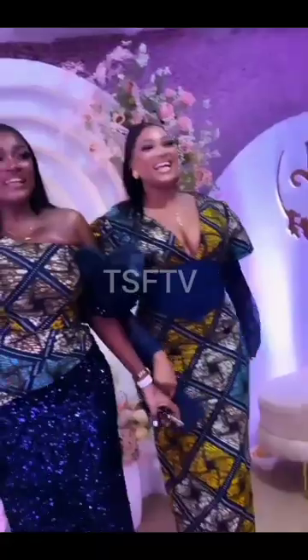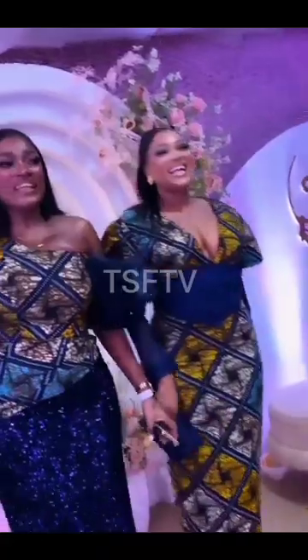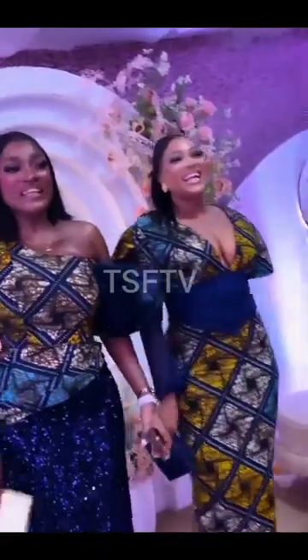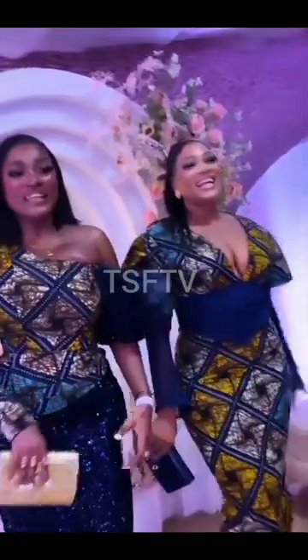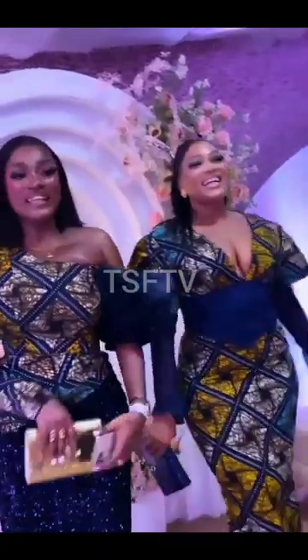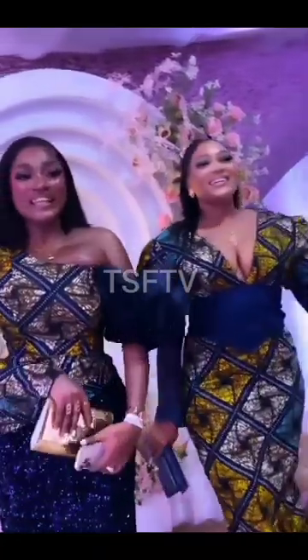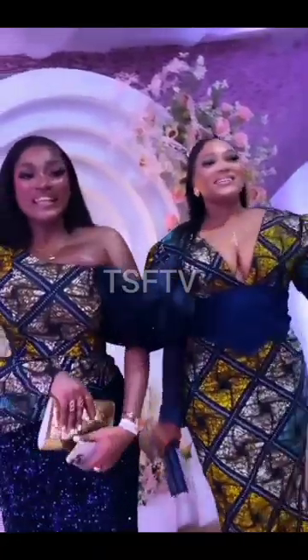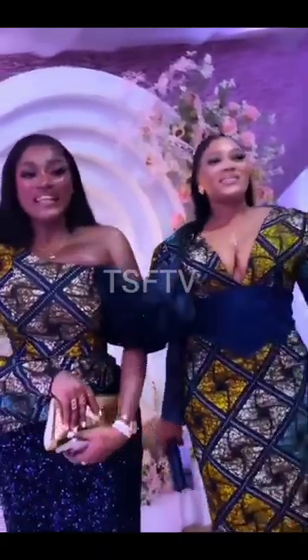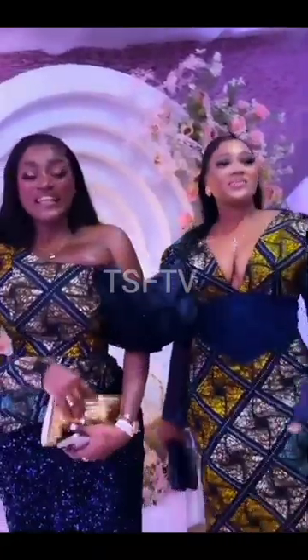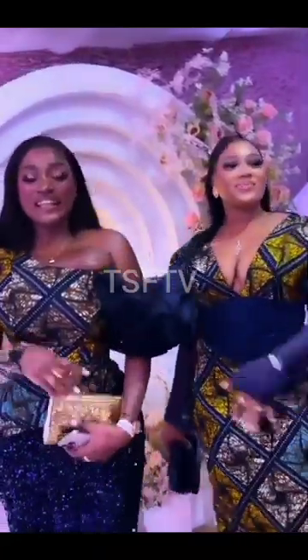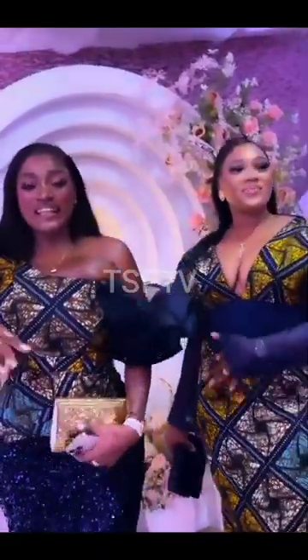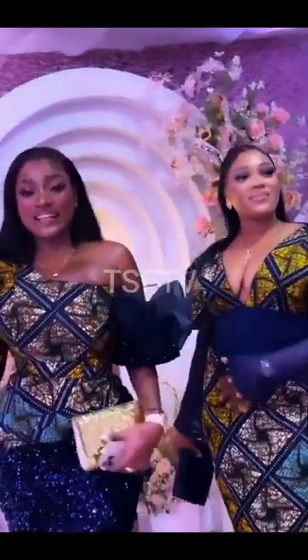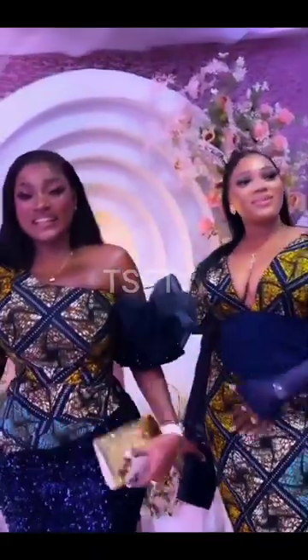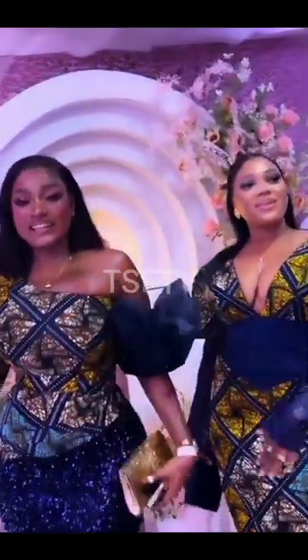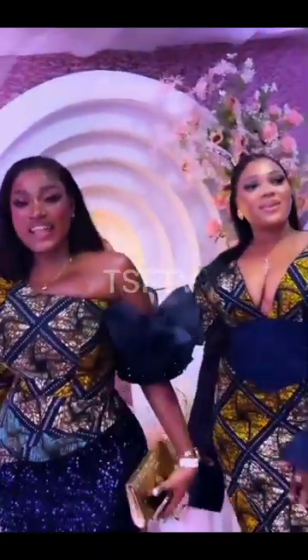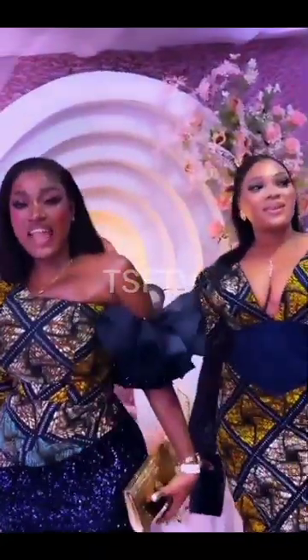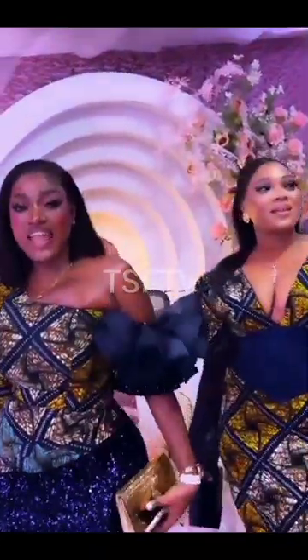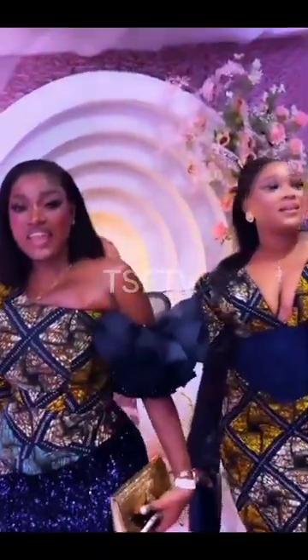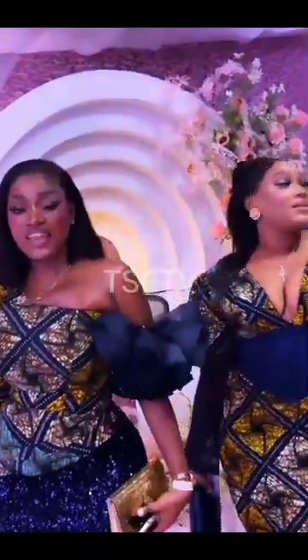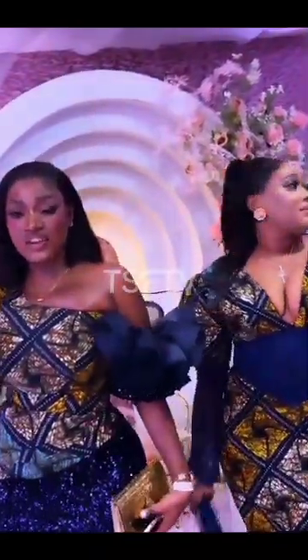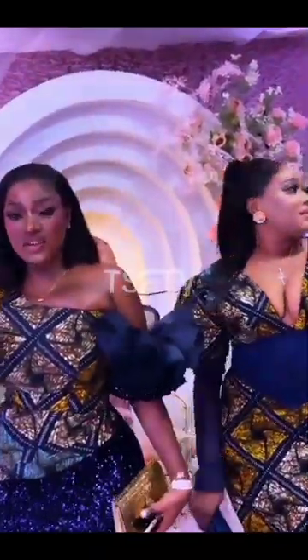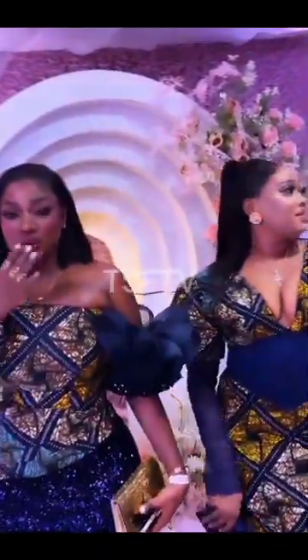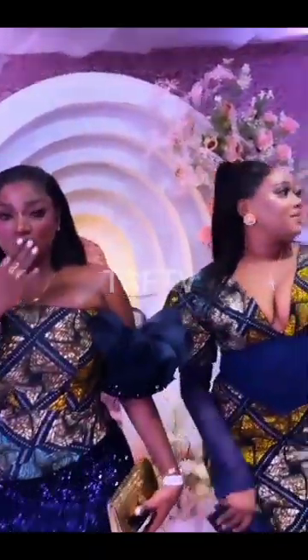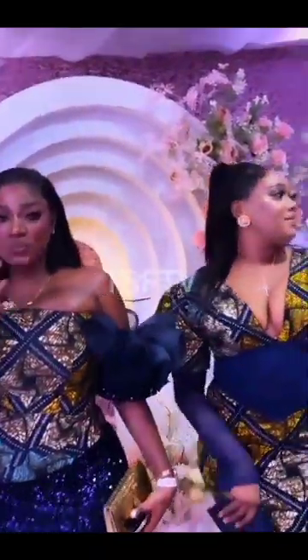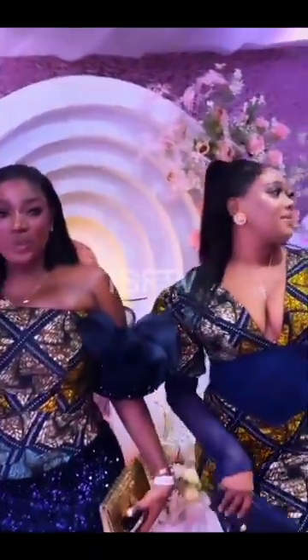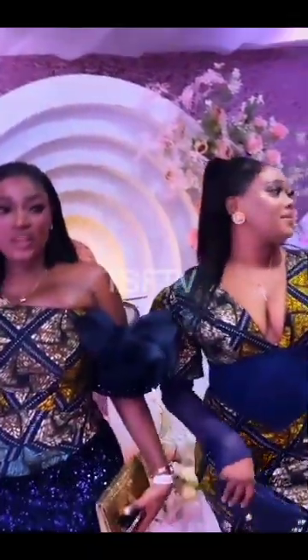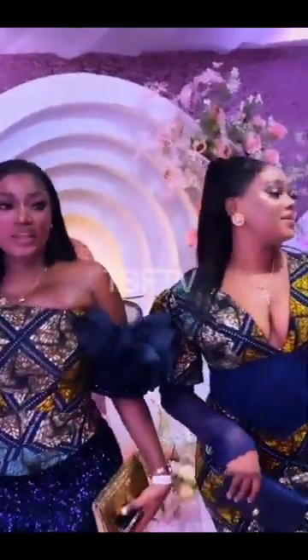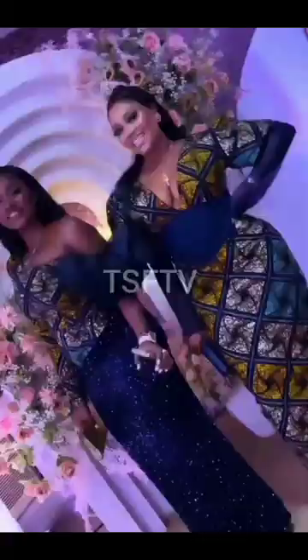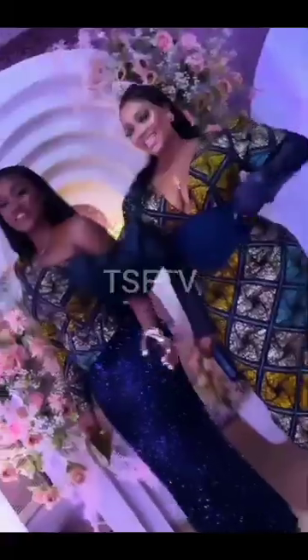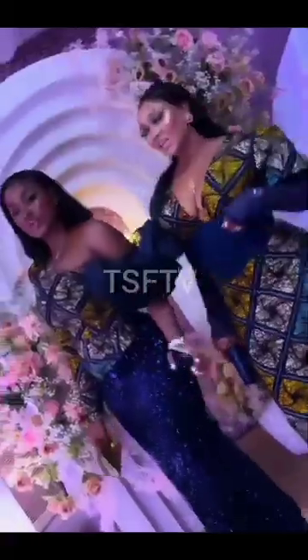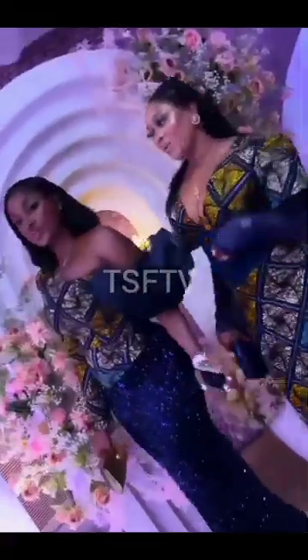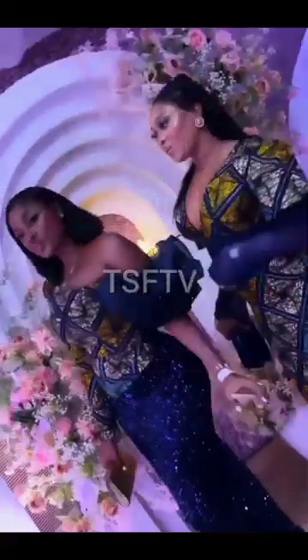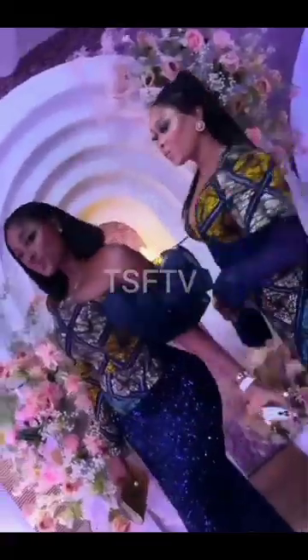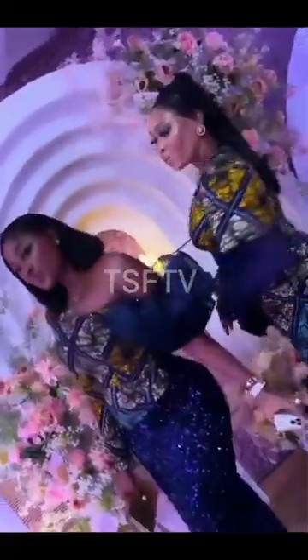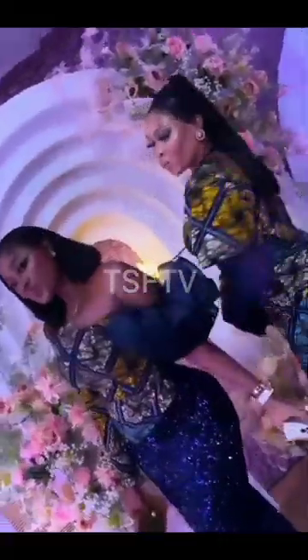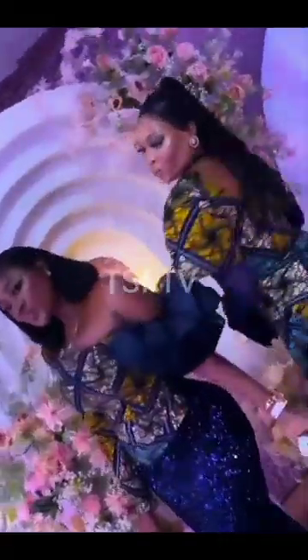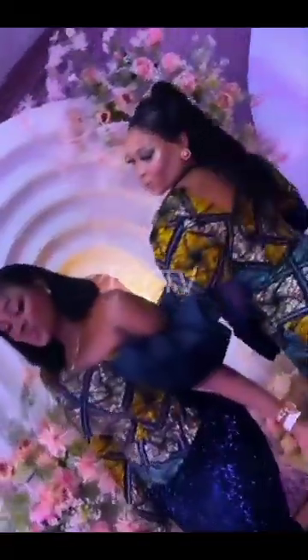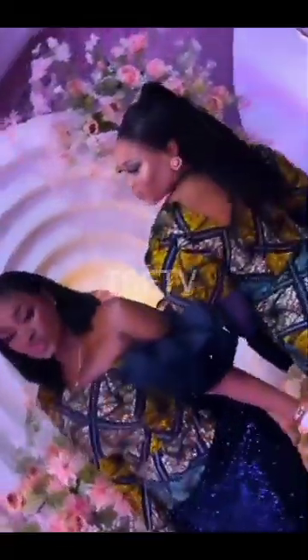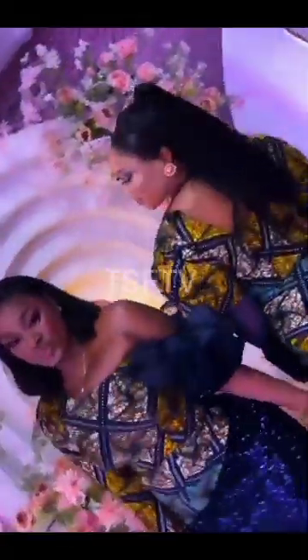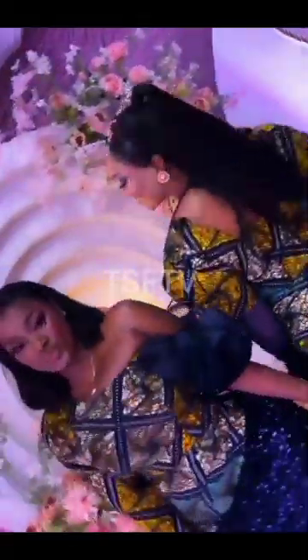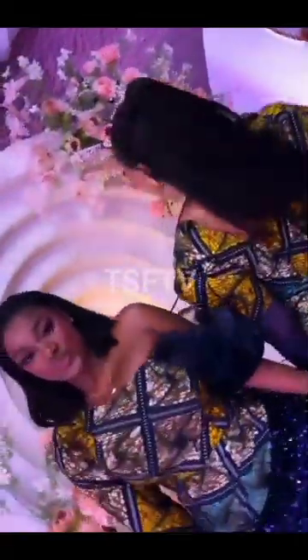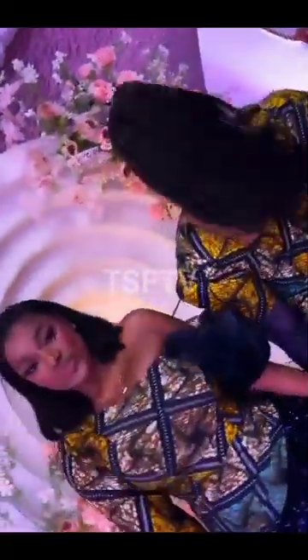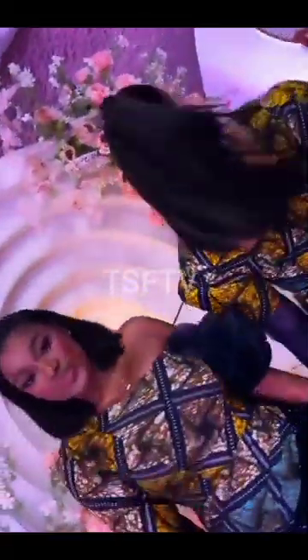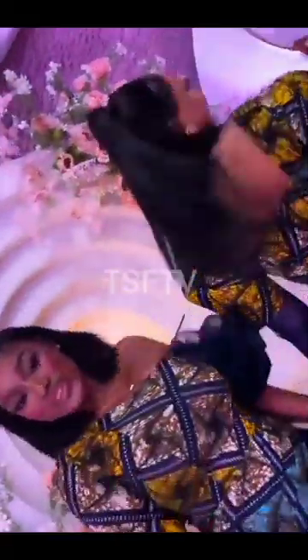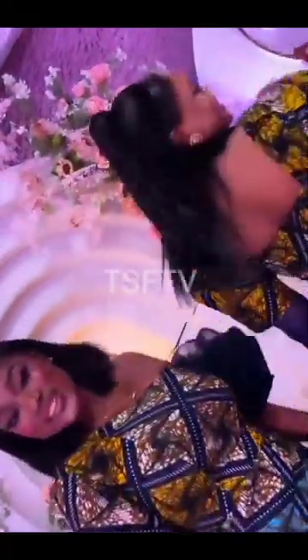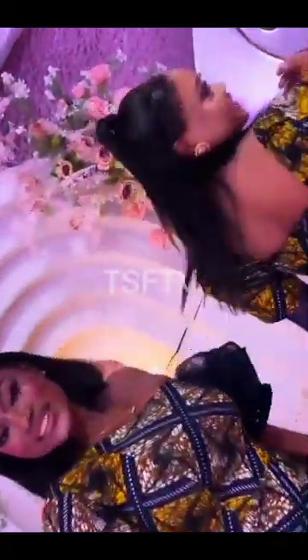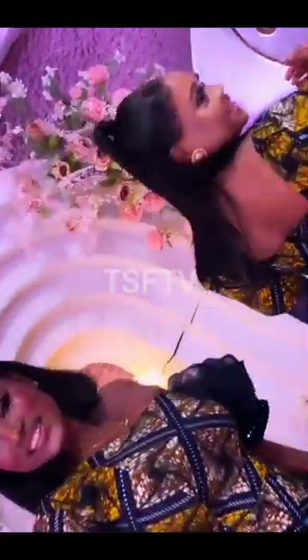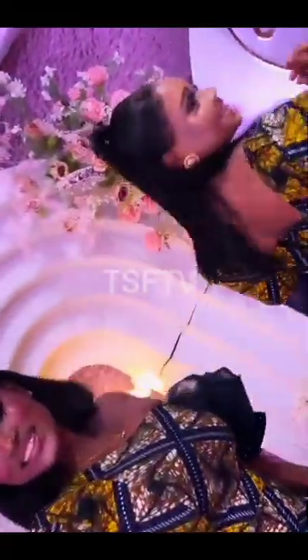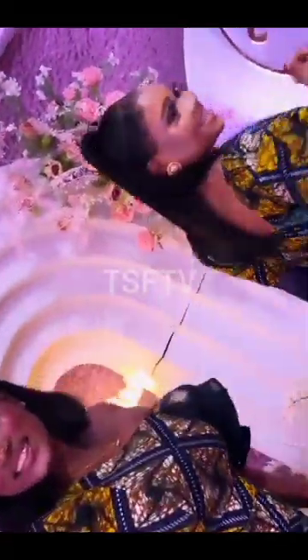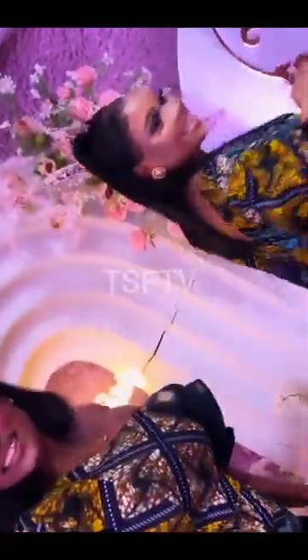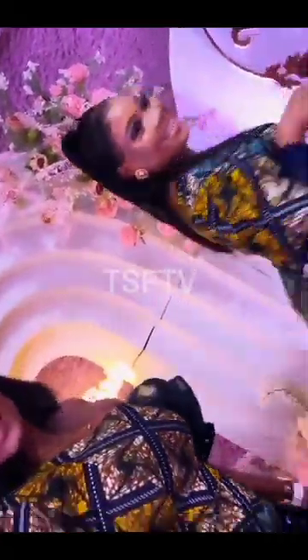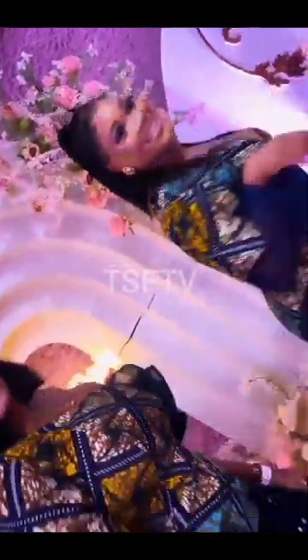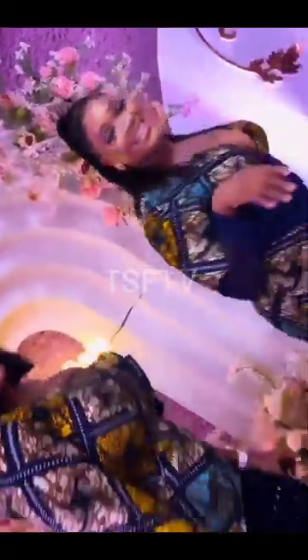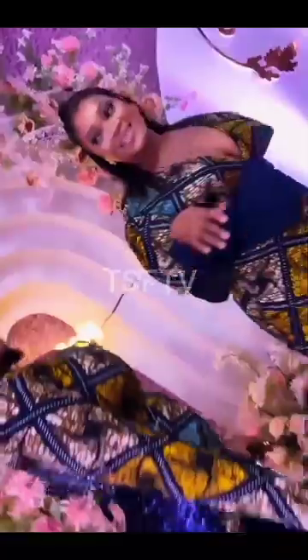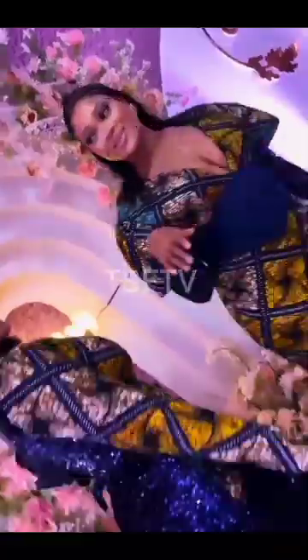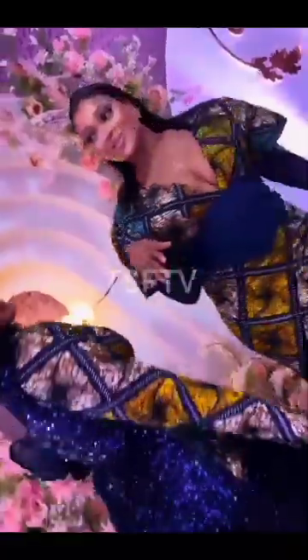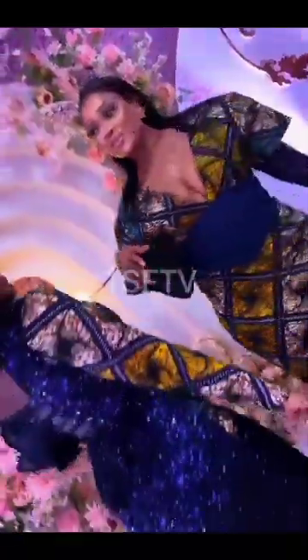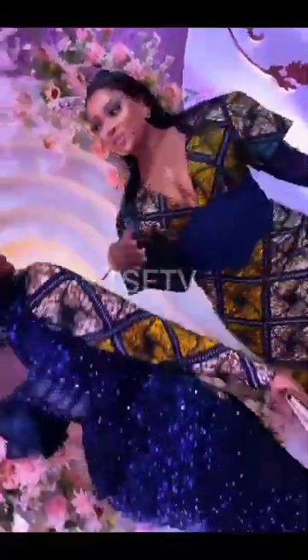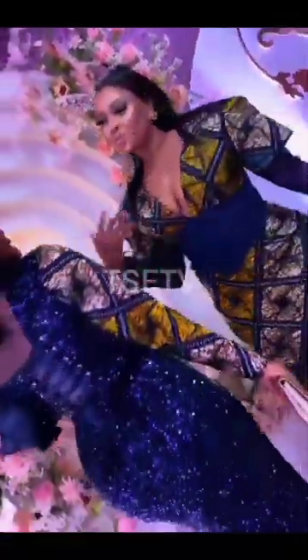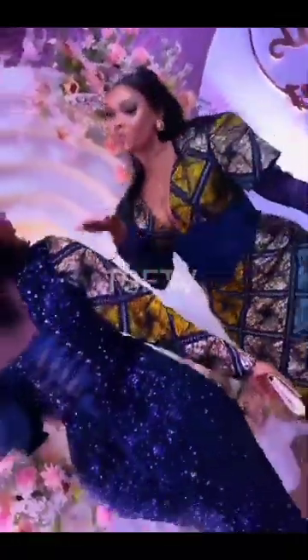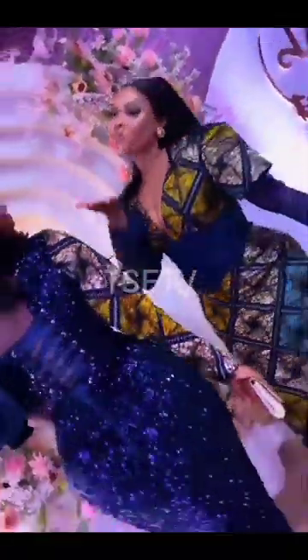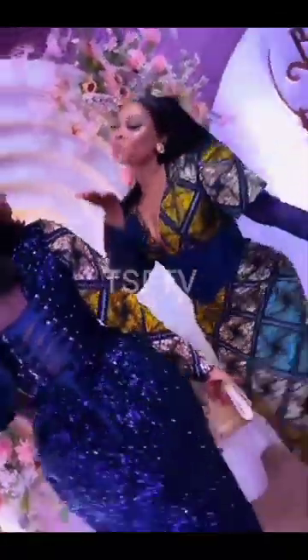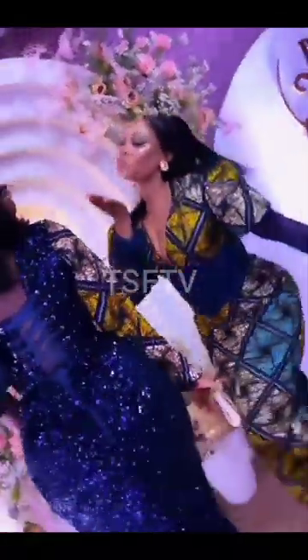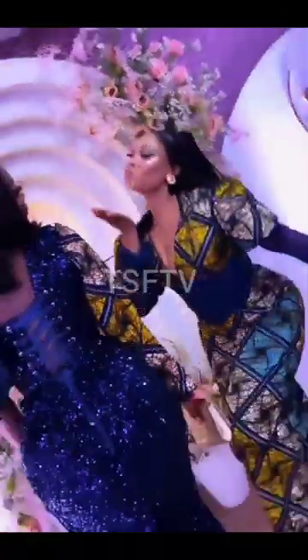Hi there lovely ladies. Thank you so very much. This is a beautiful Ashwabee style inspiration video for you.